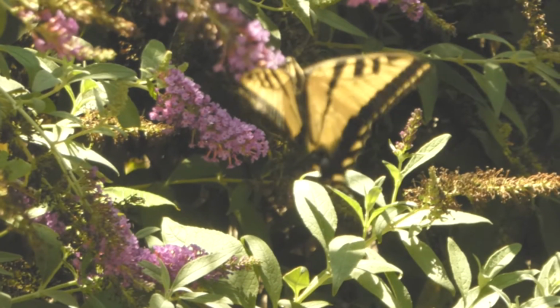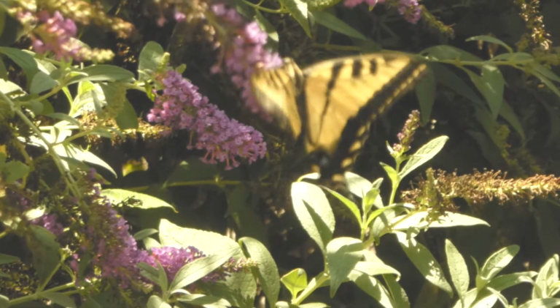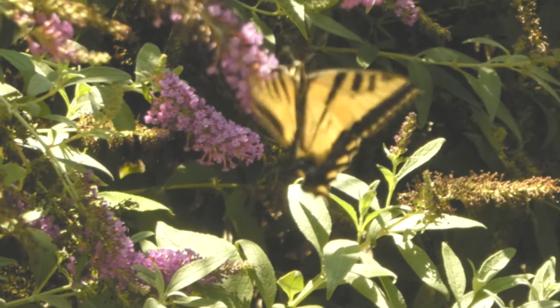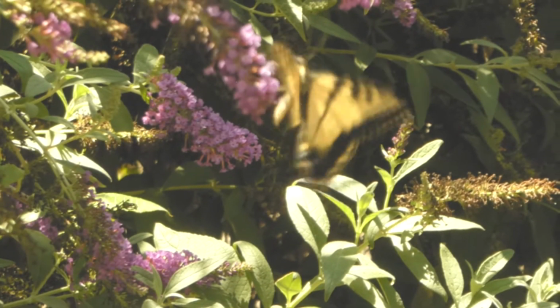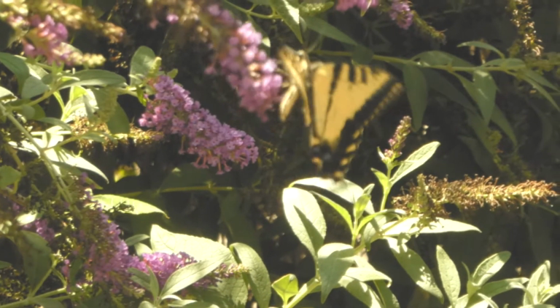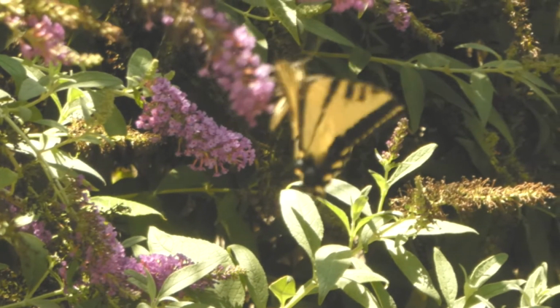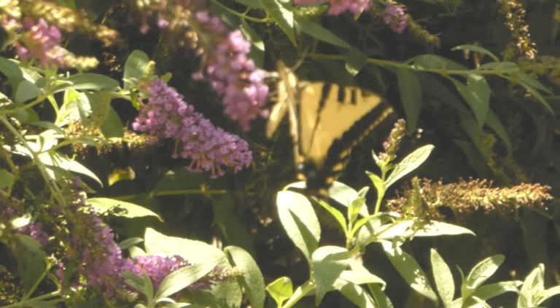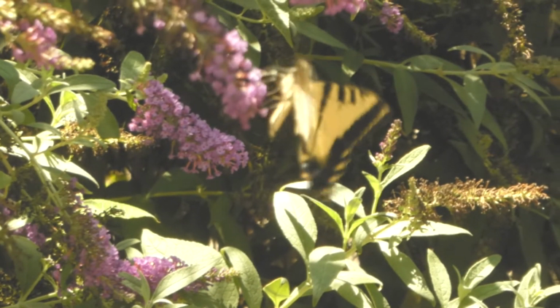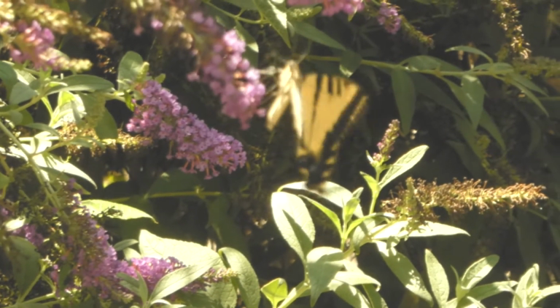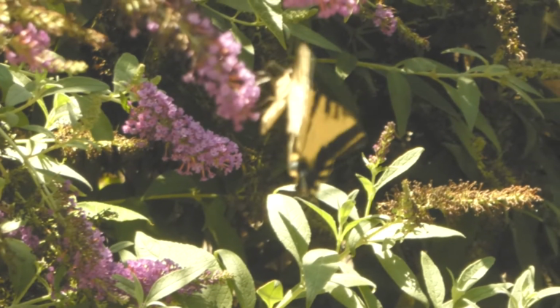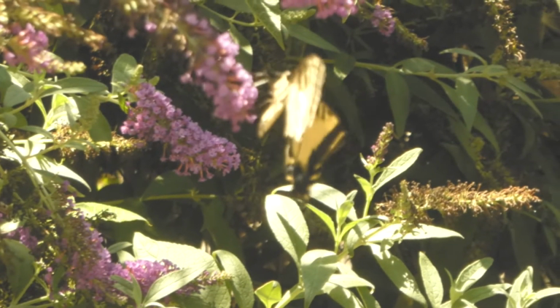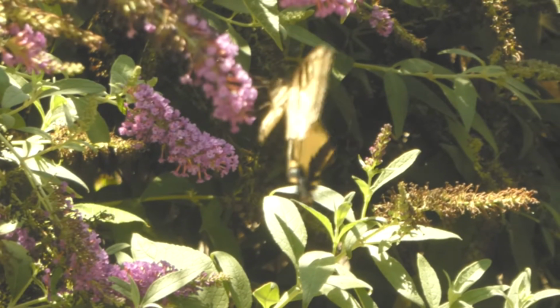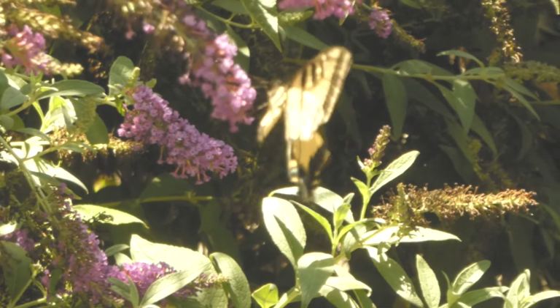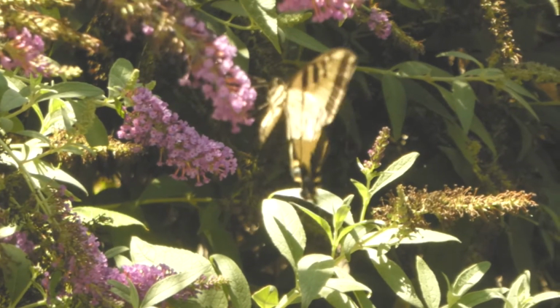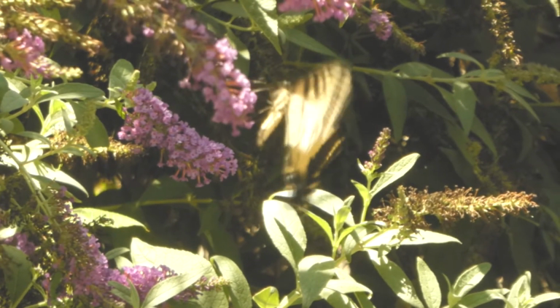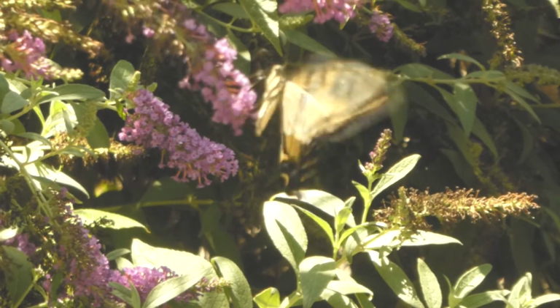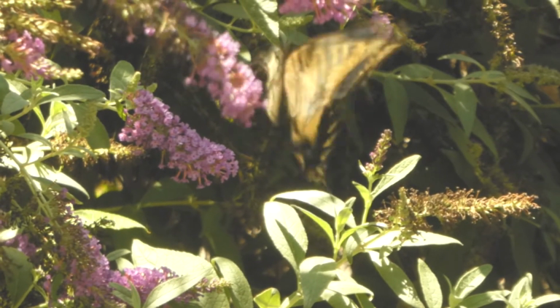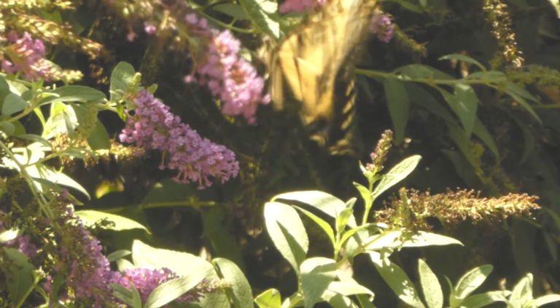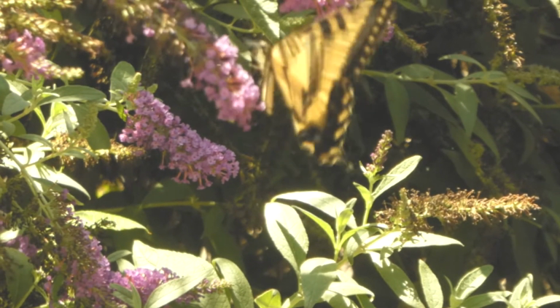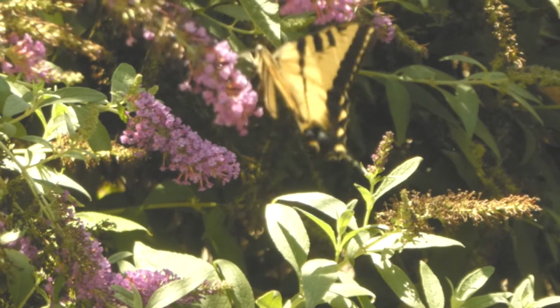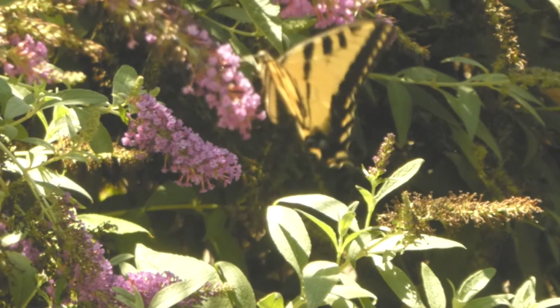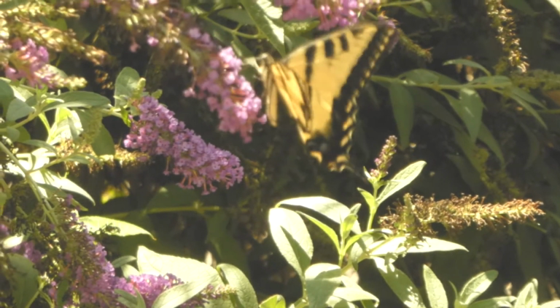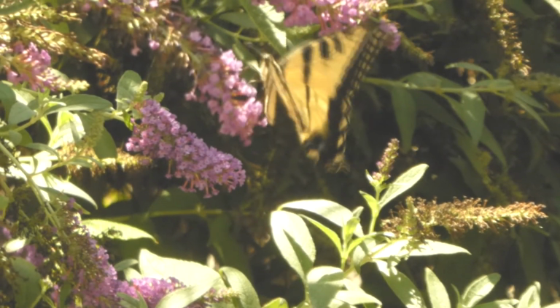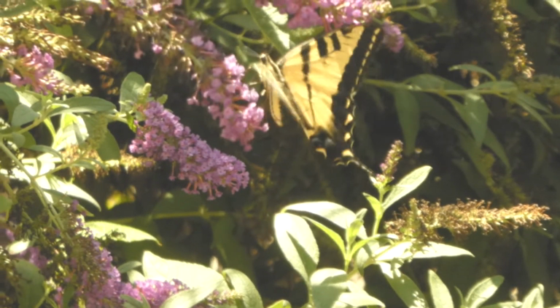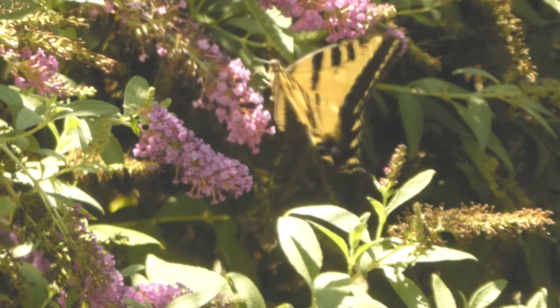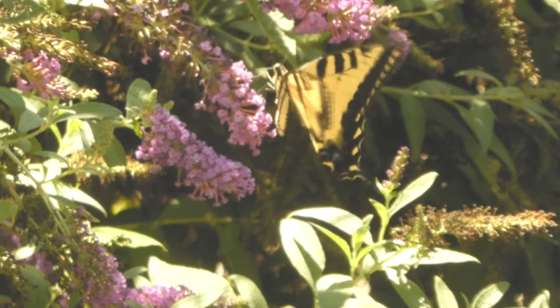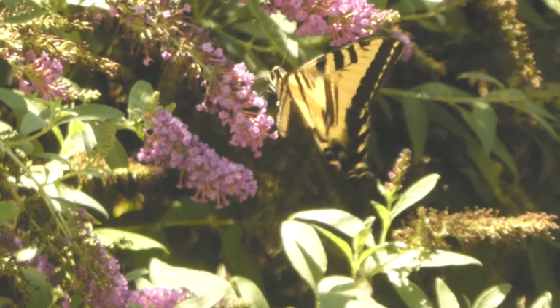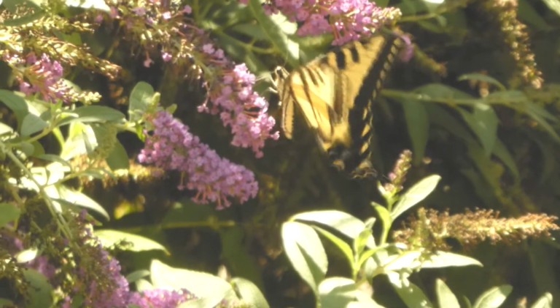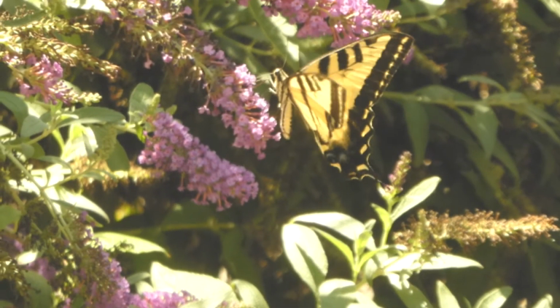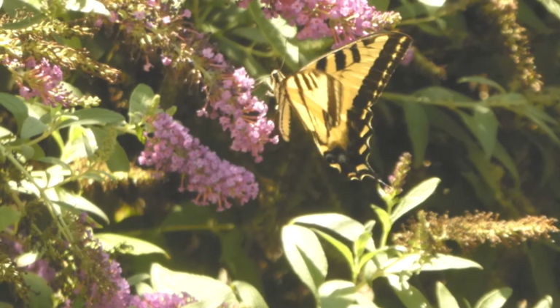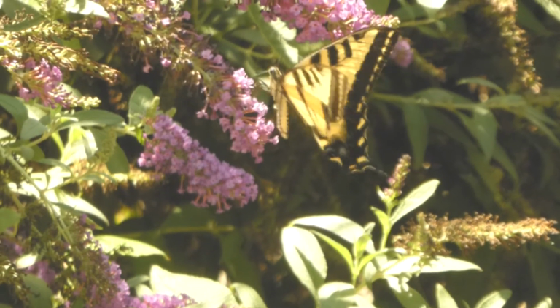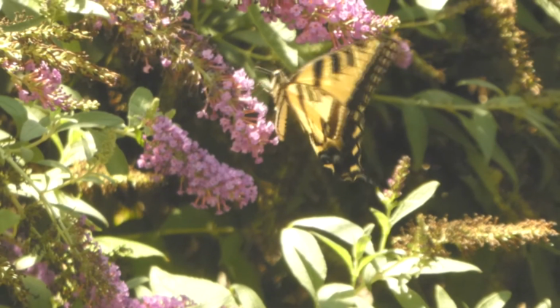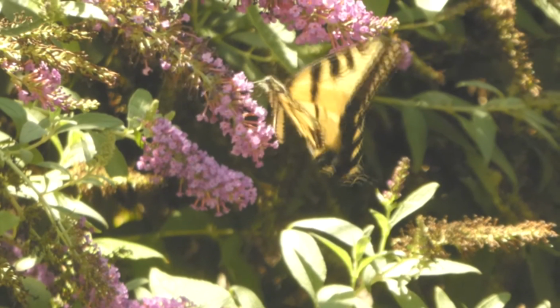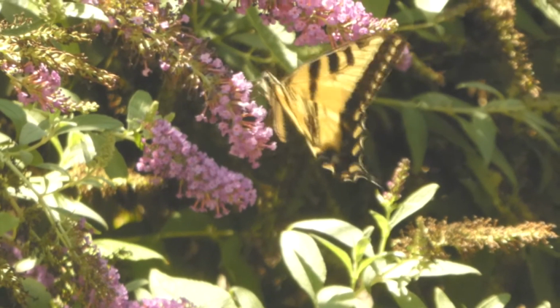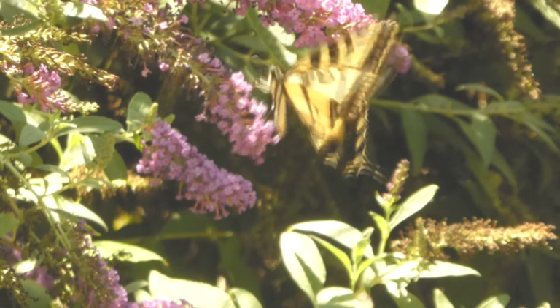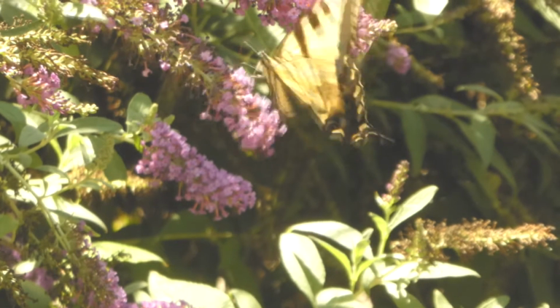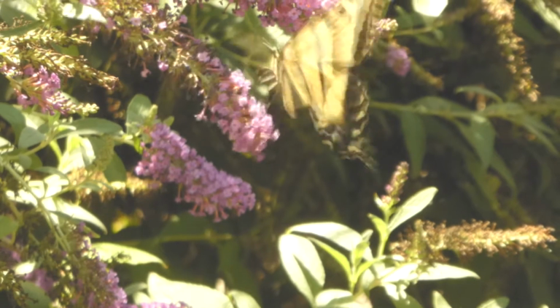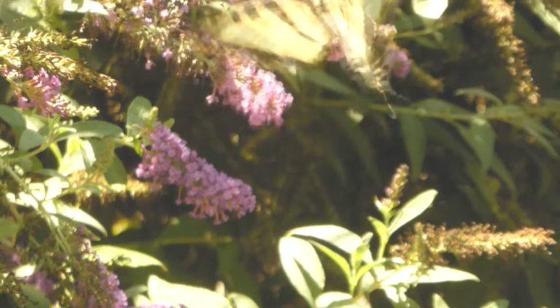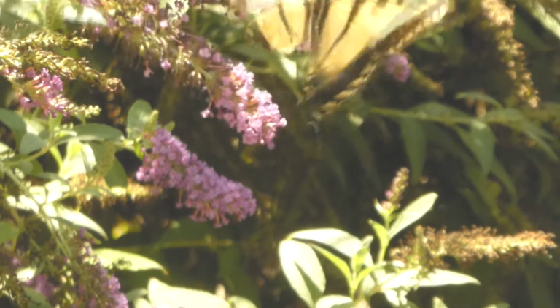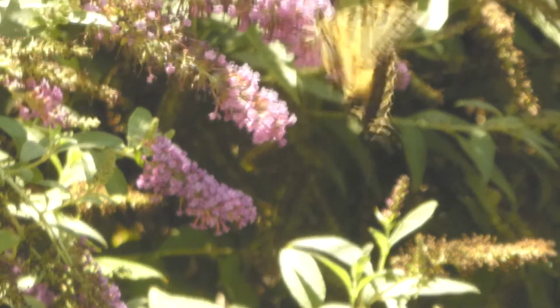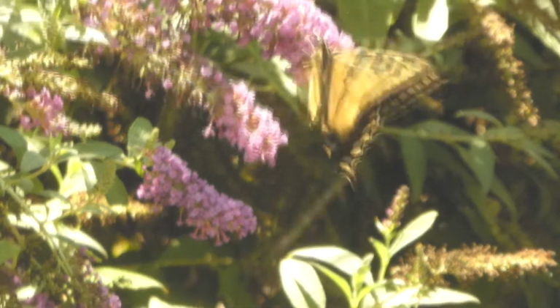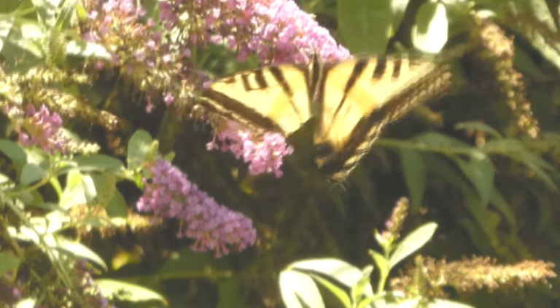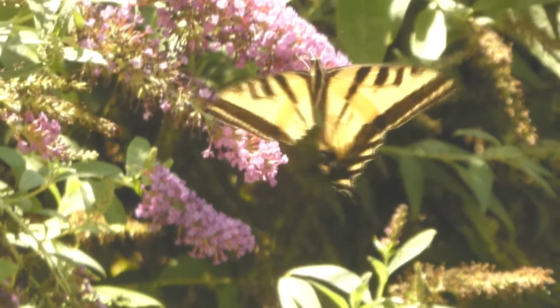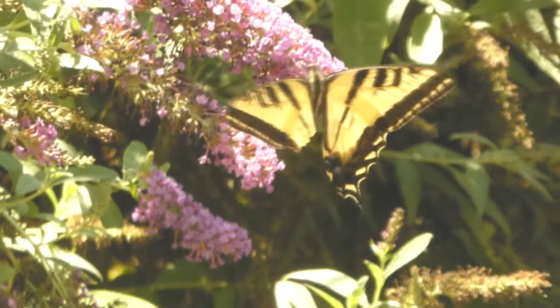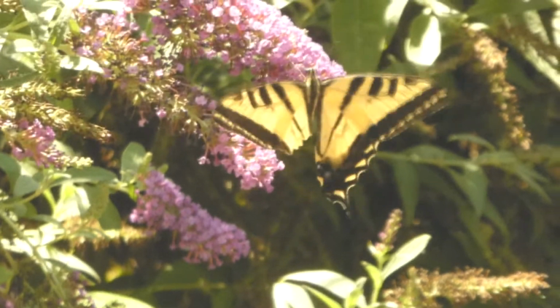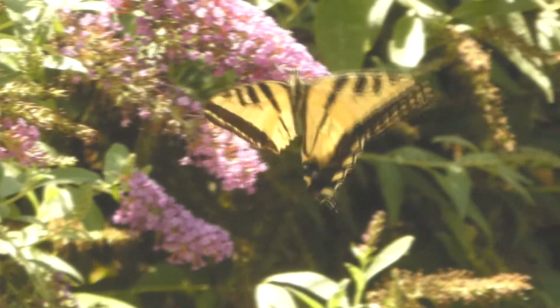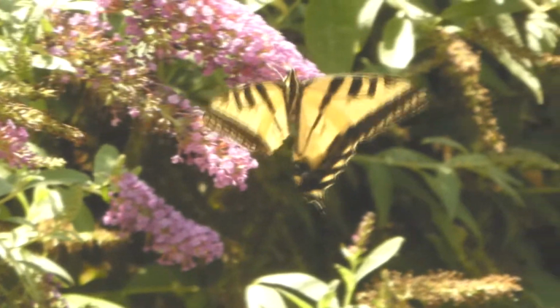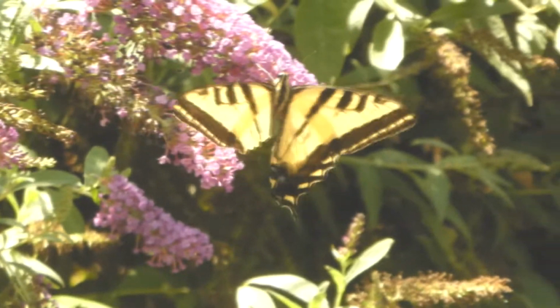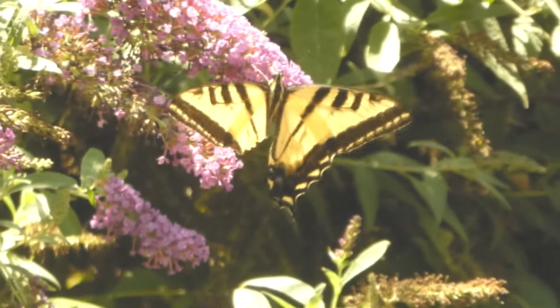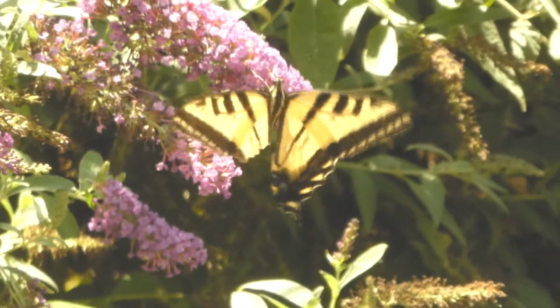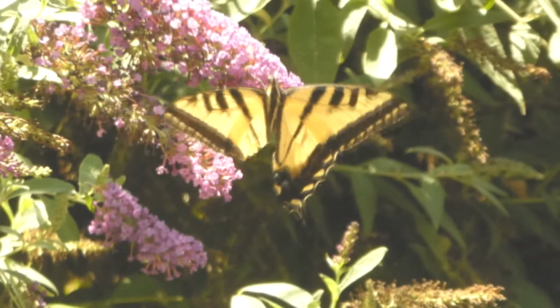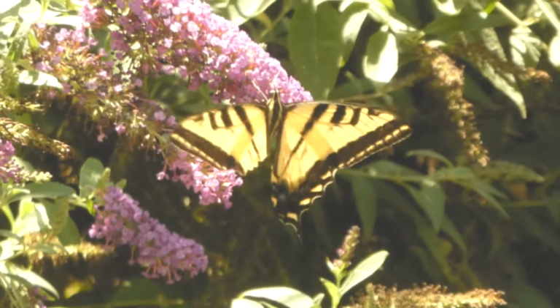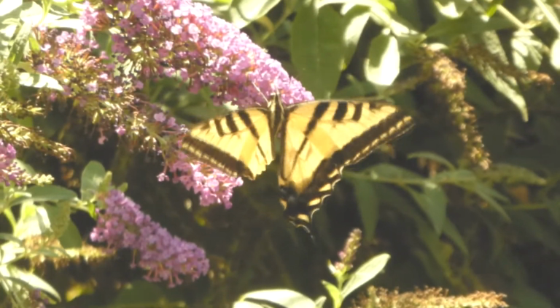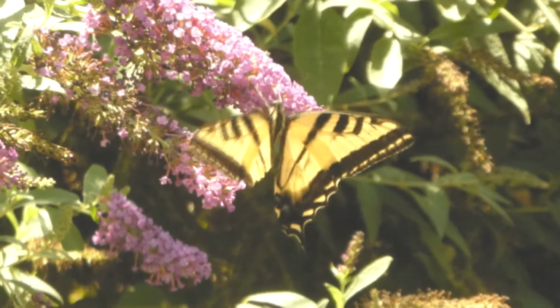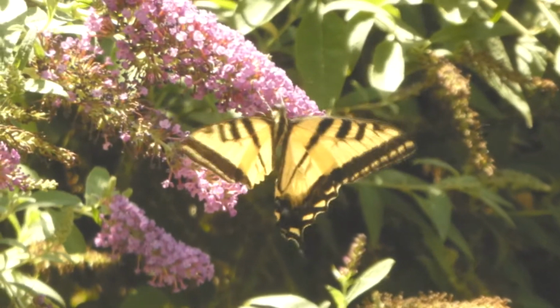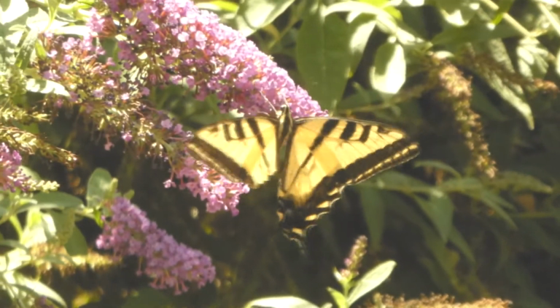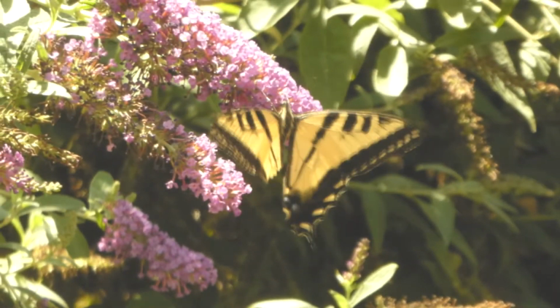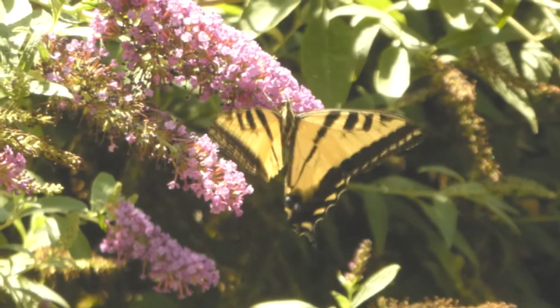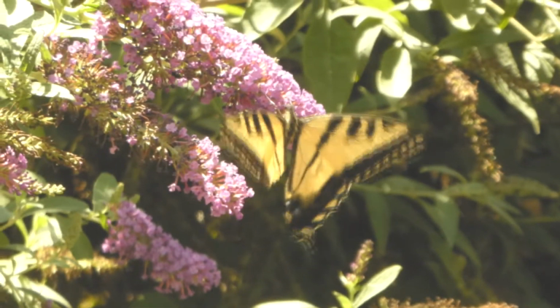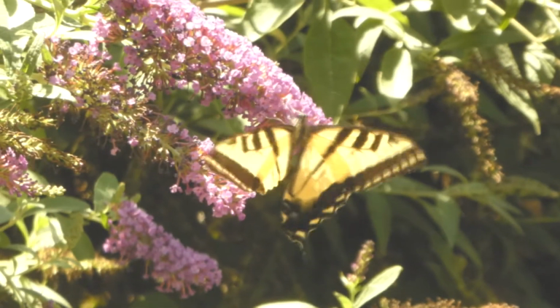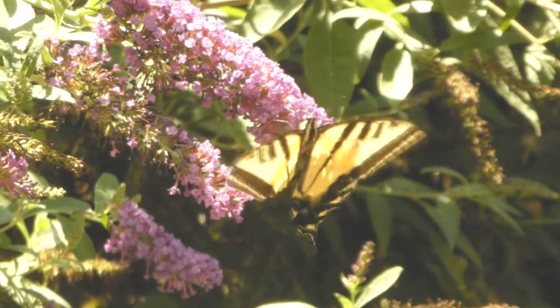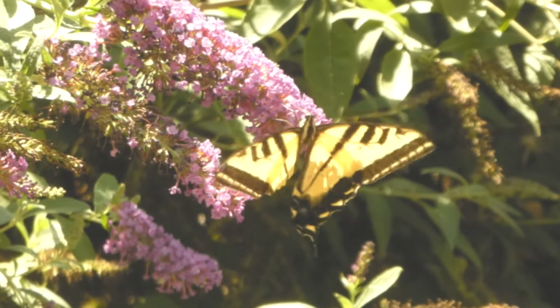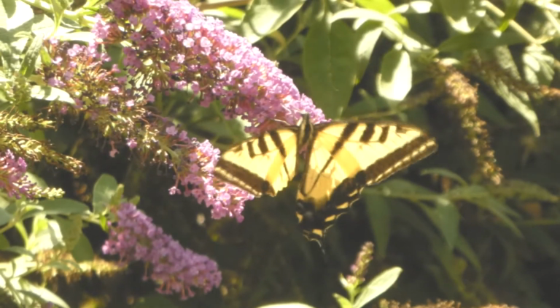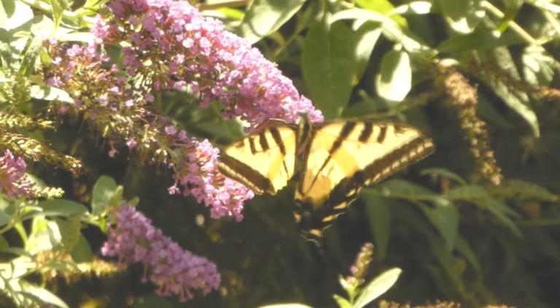Sometimes they get a little beat up, like this guy here on our butterfly bush, probably from some predatory bird or other animal.